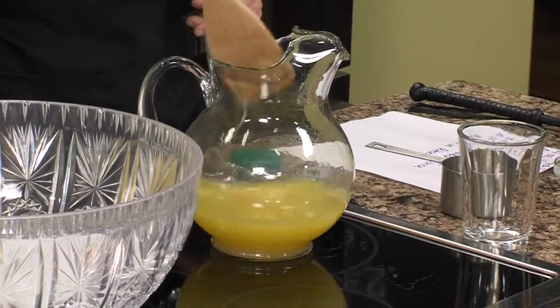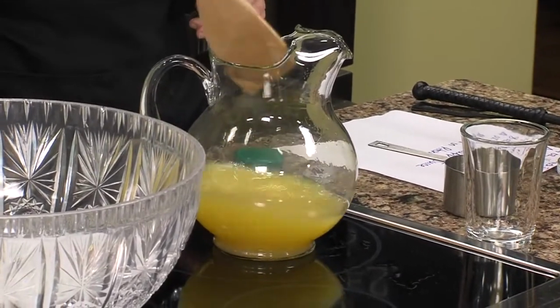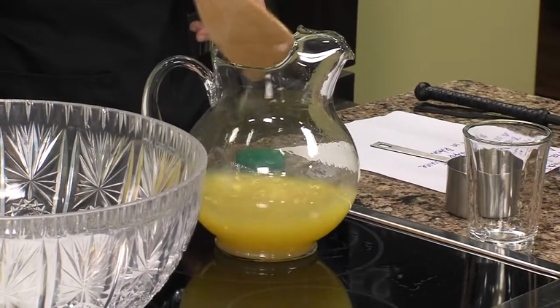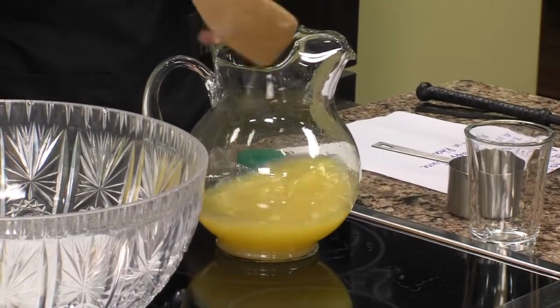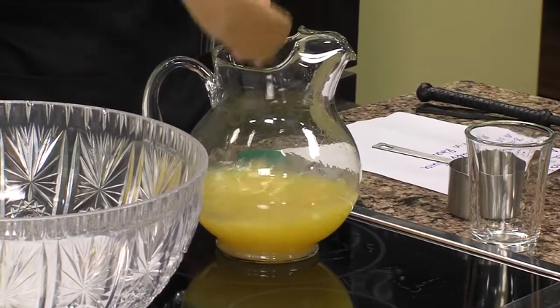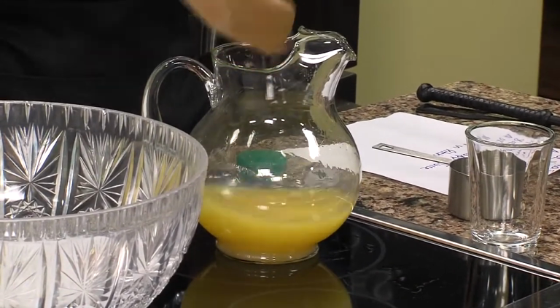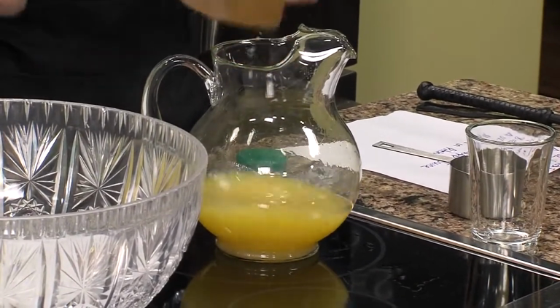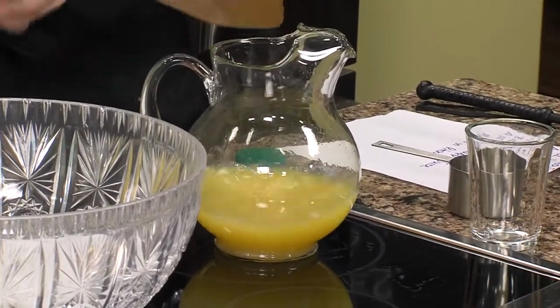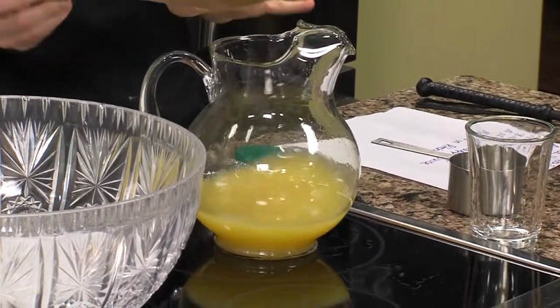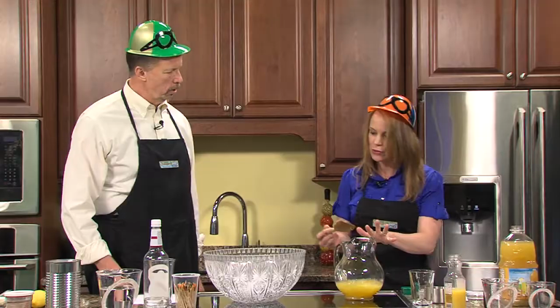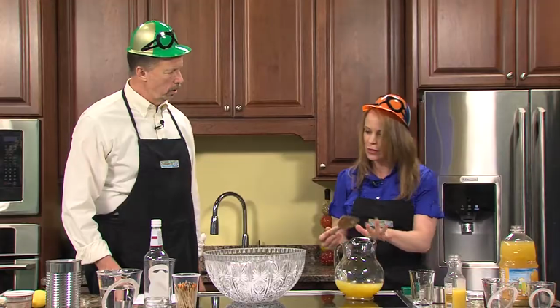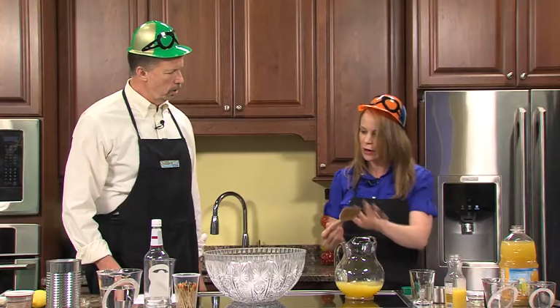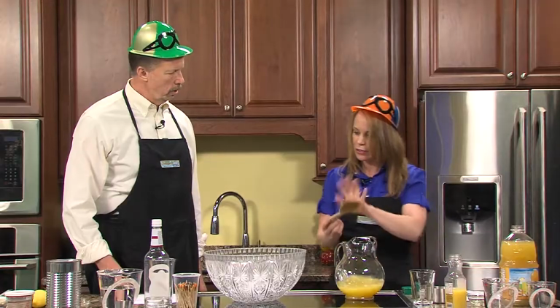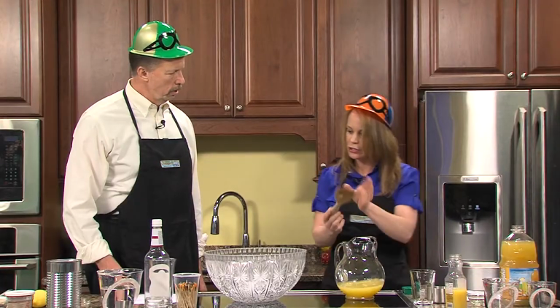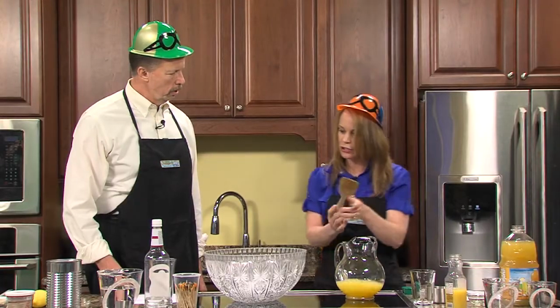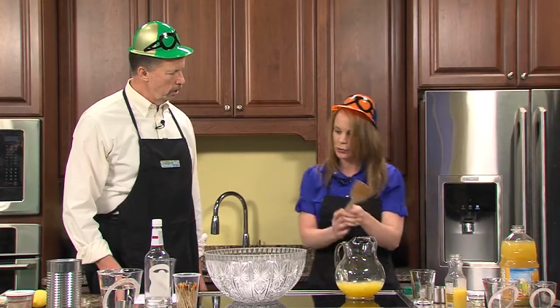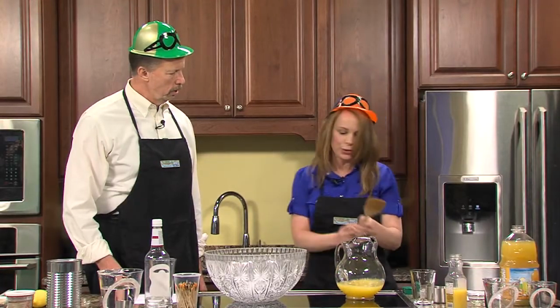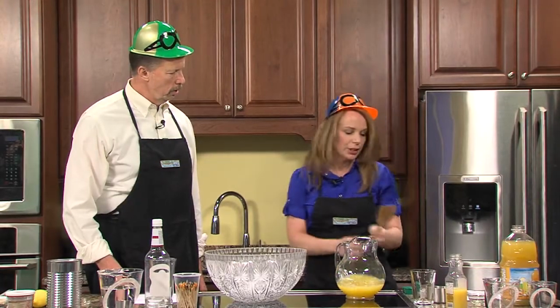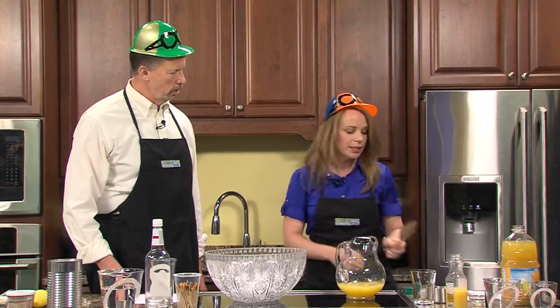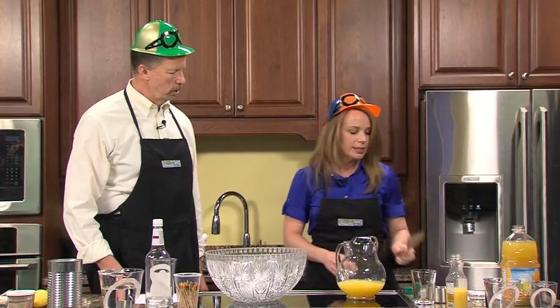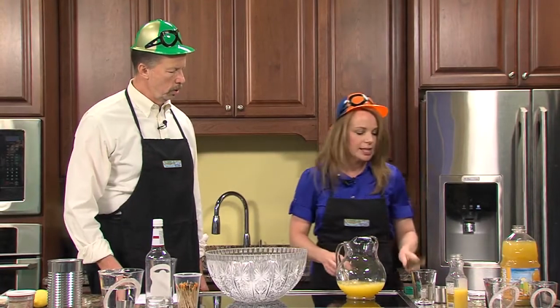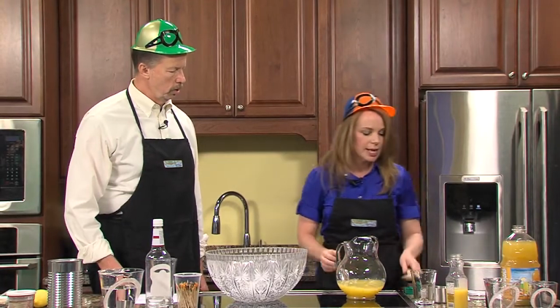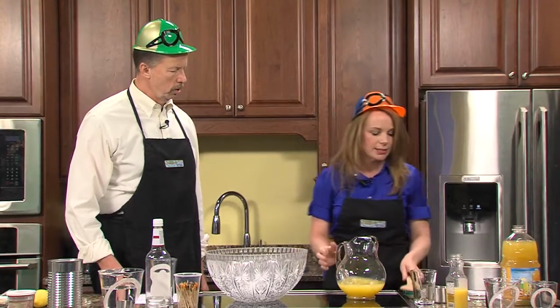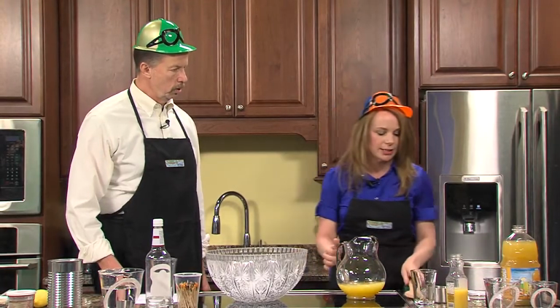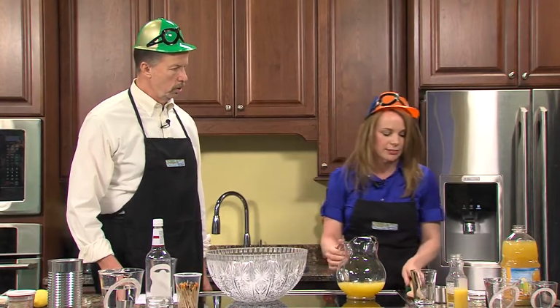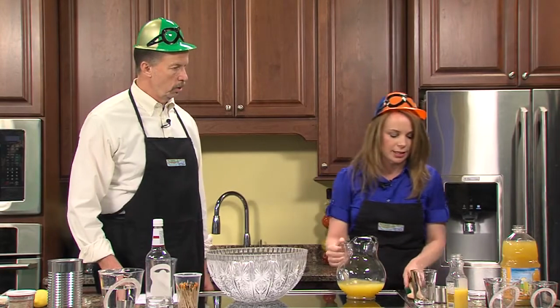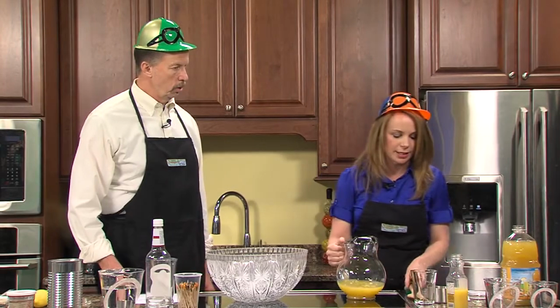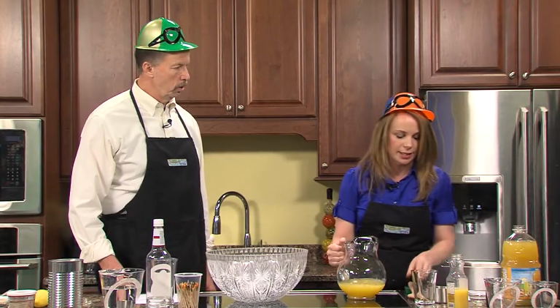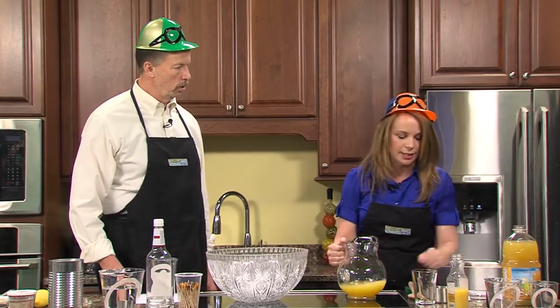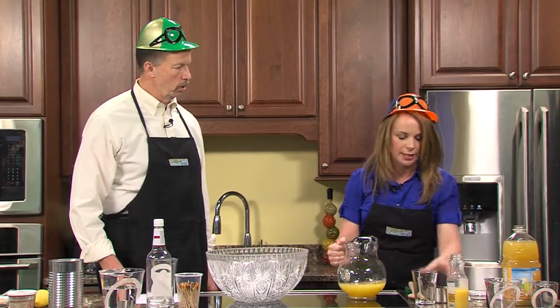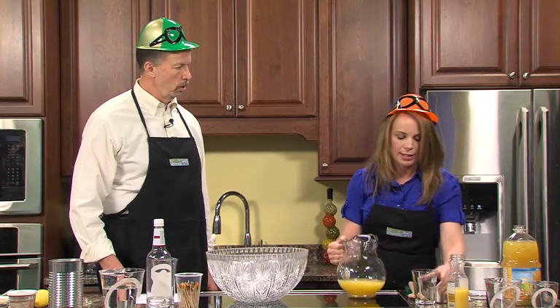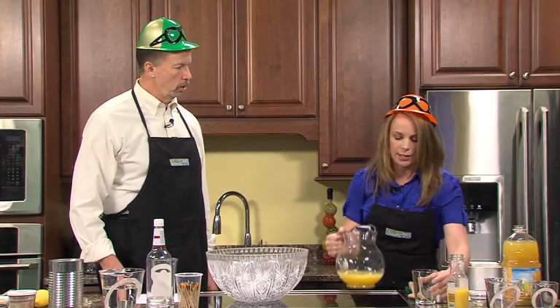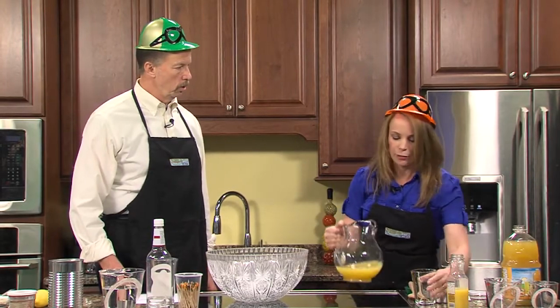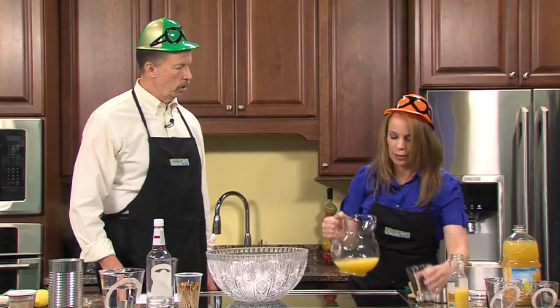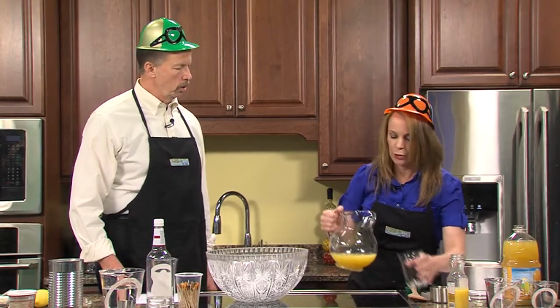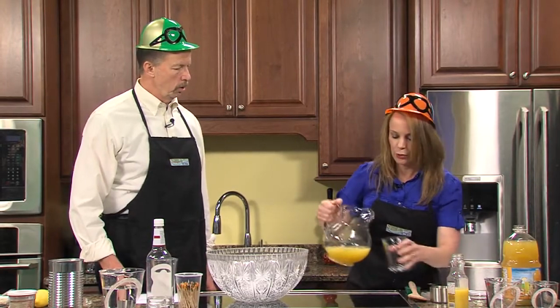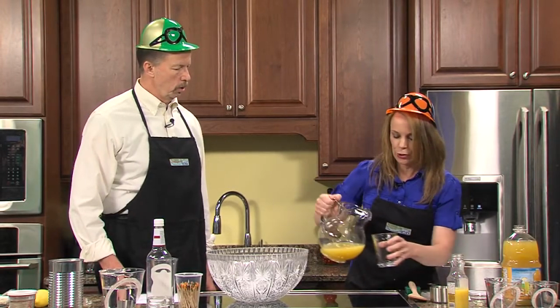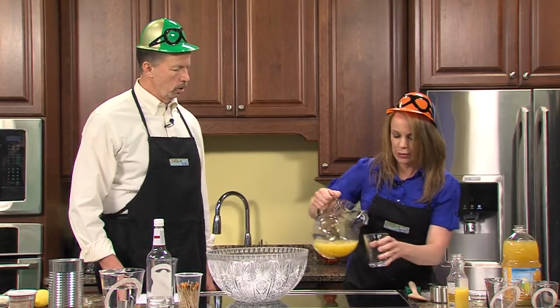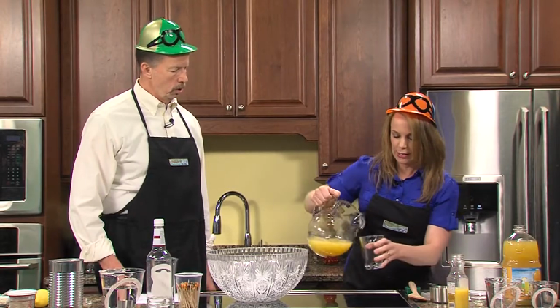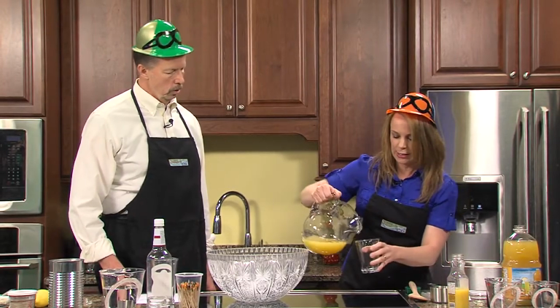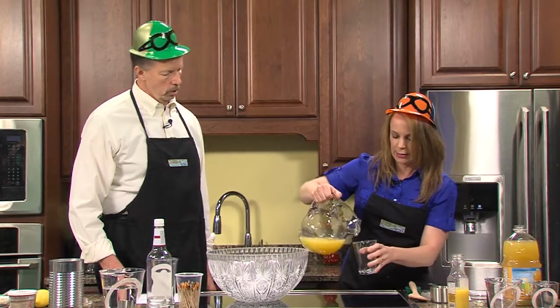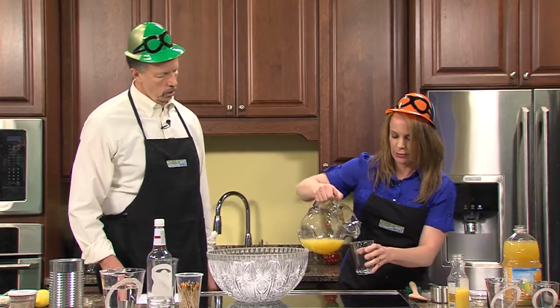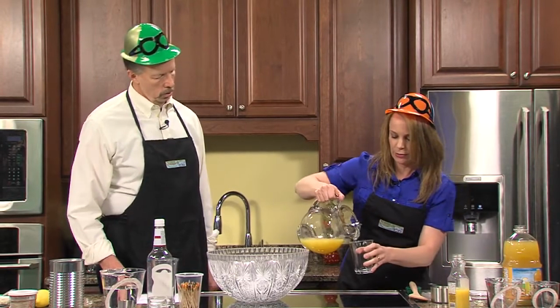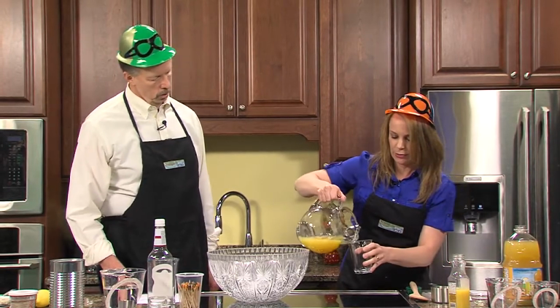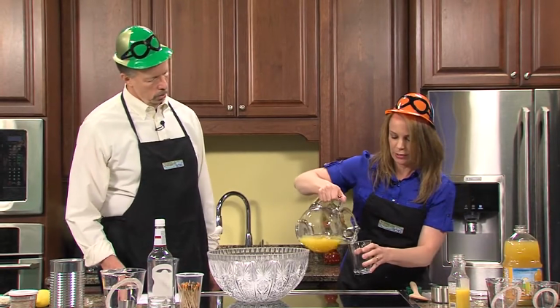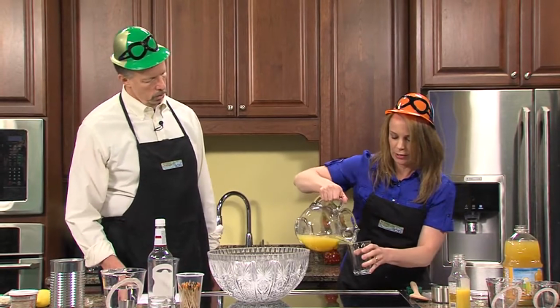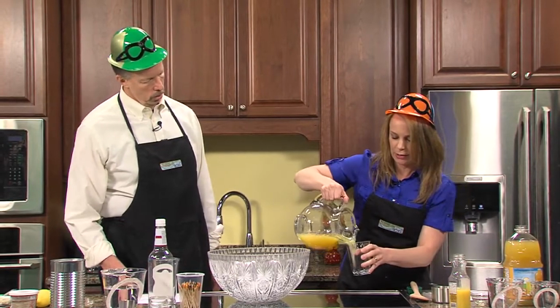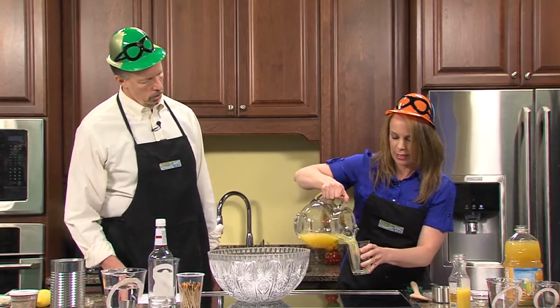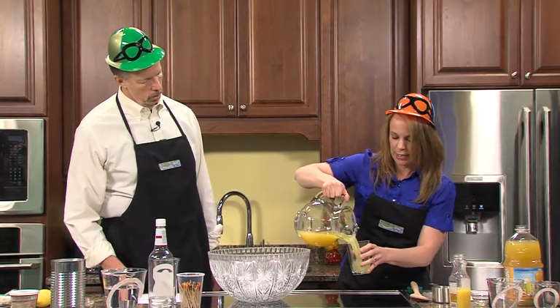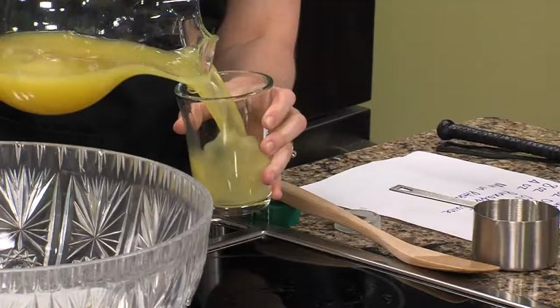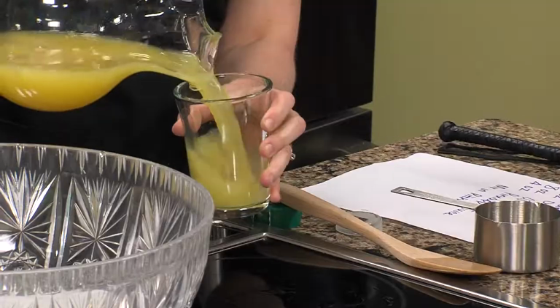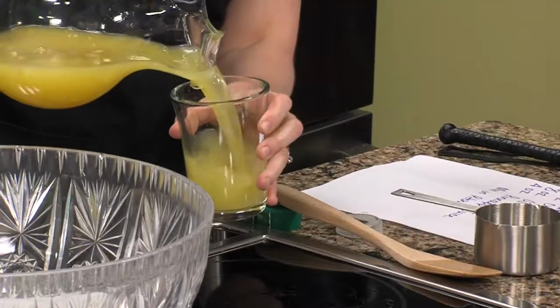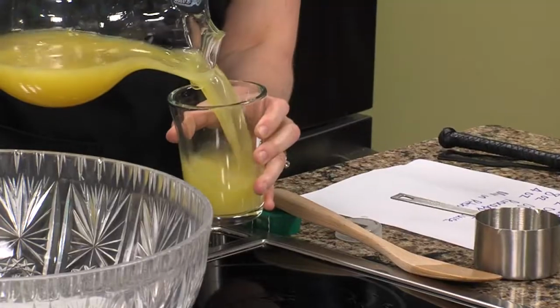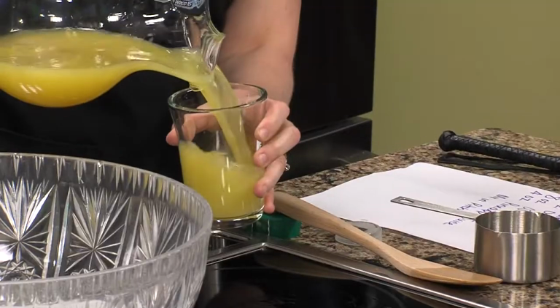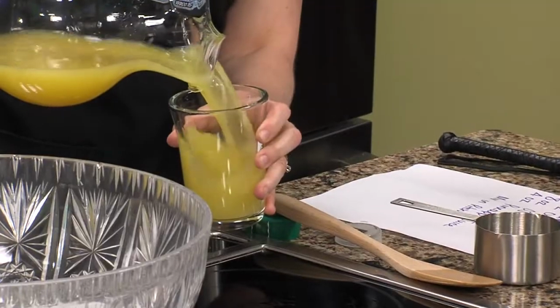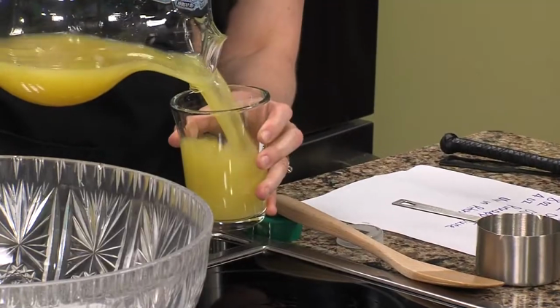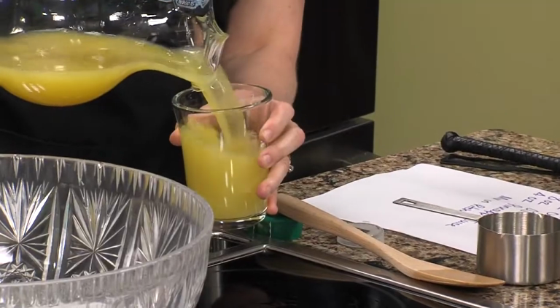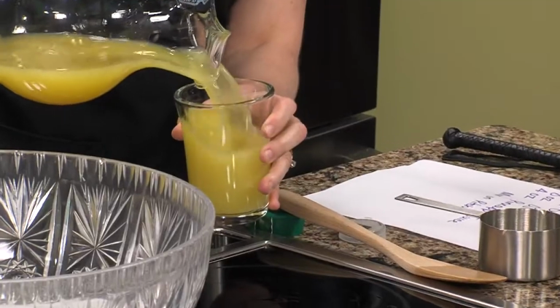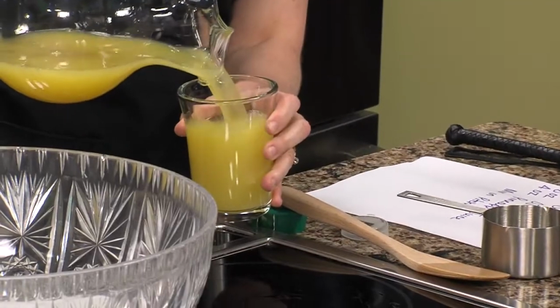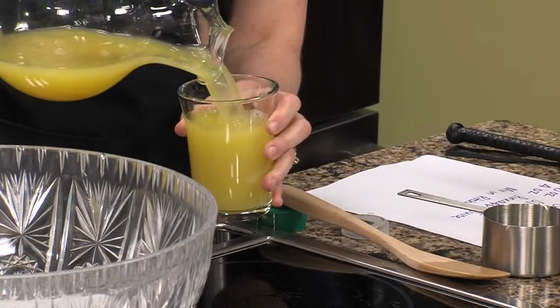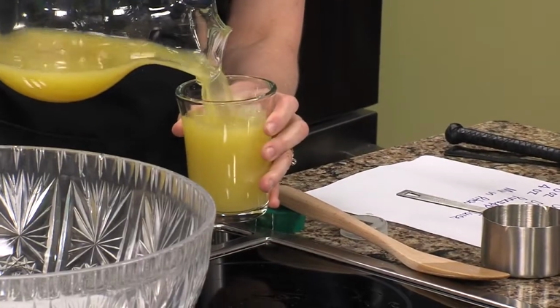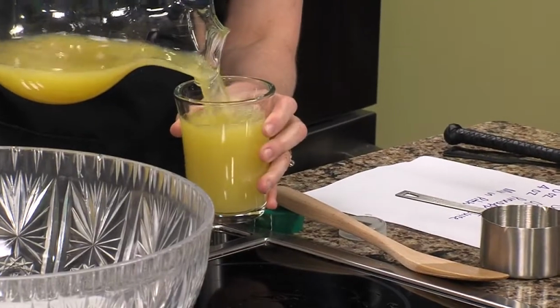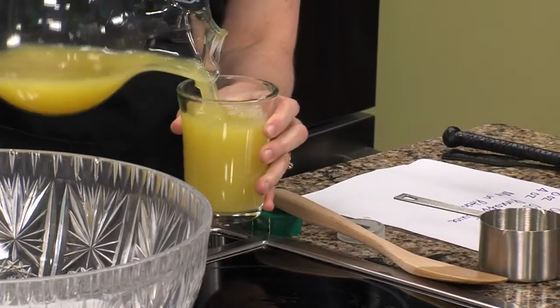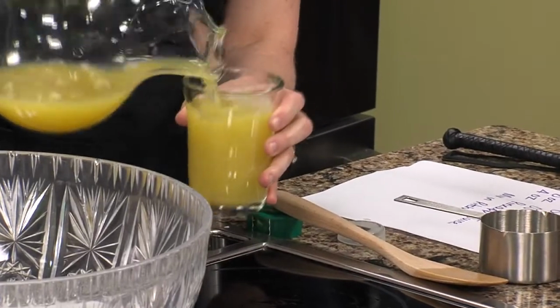When you add the garnish and put it in the glass, it'll be gorgeous. So we're just going to go ahead and pour that in there.